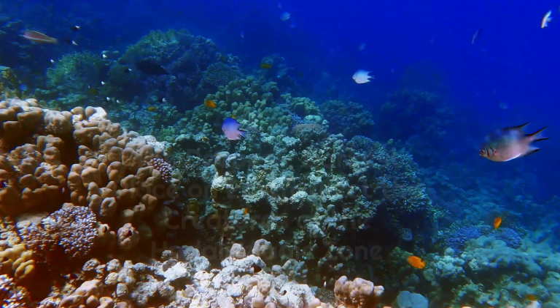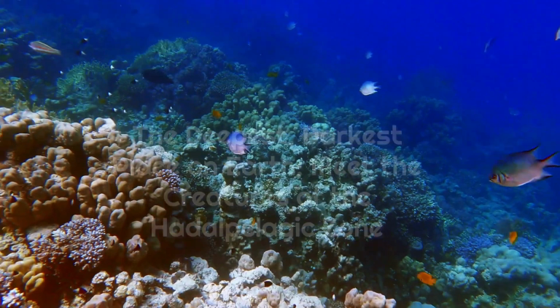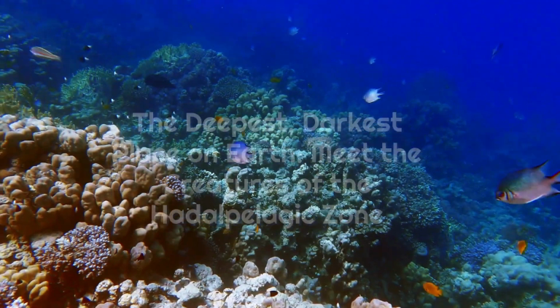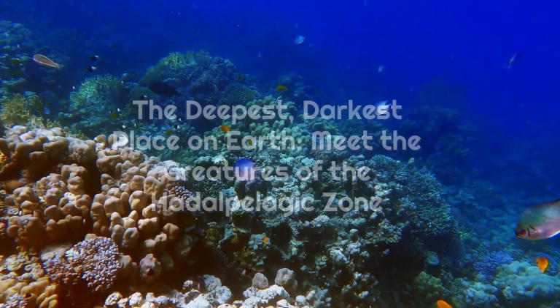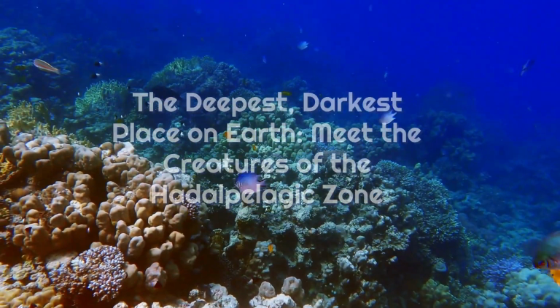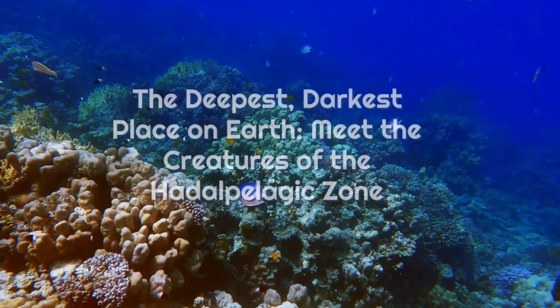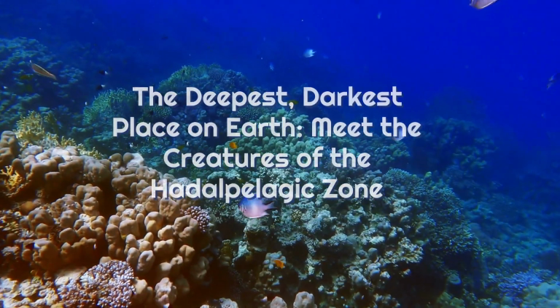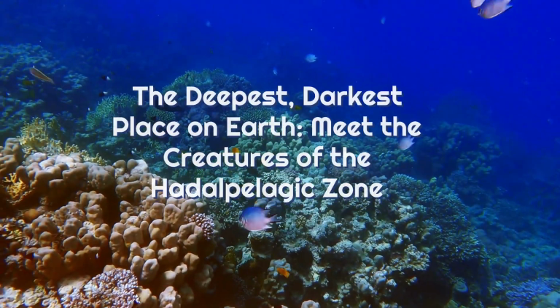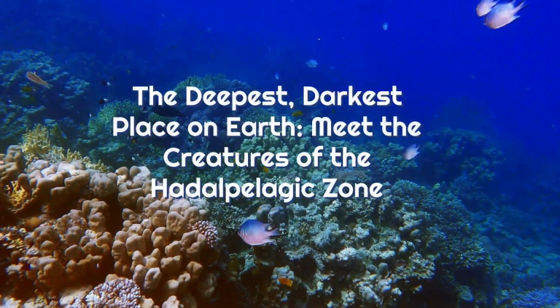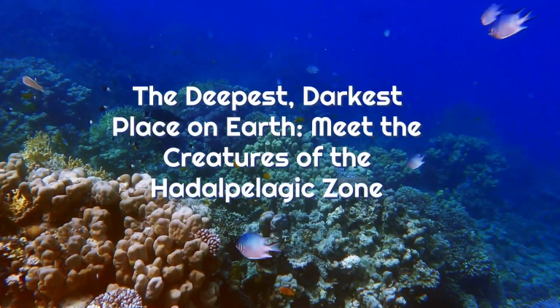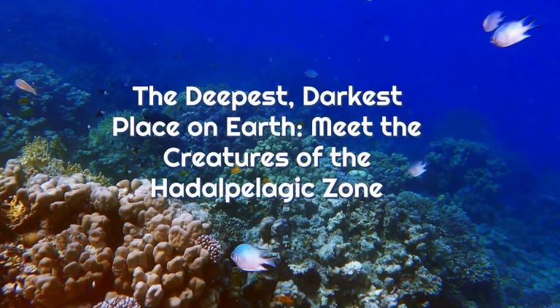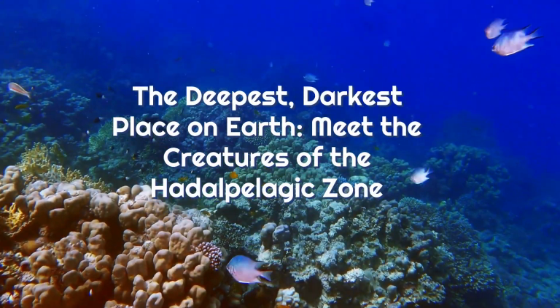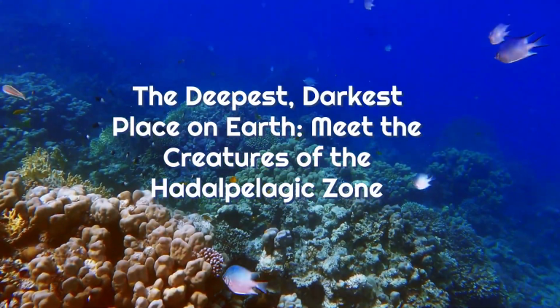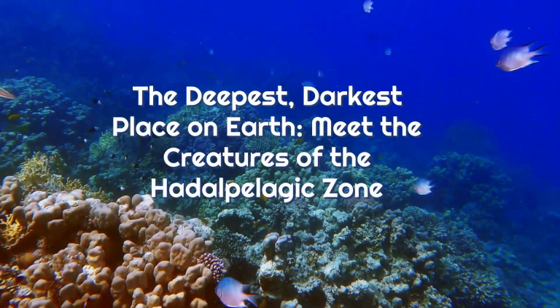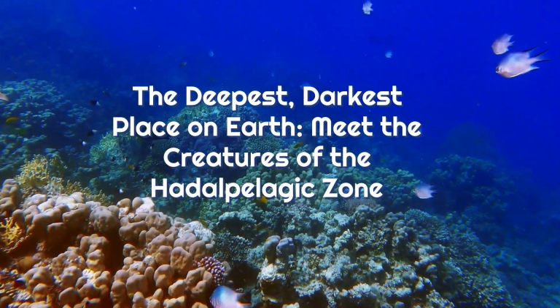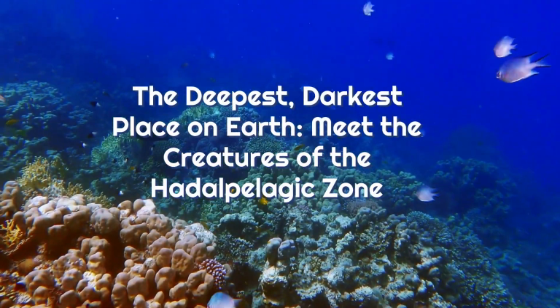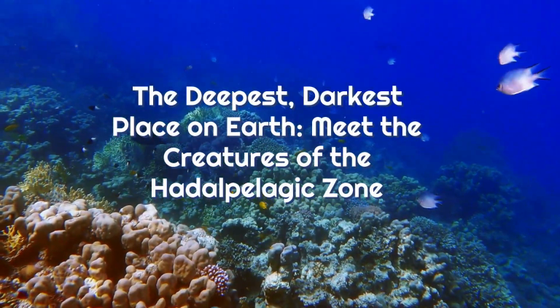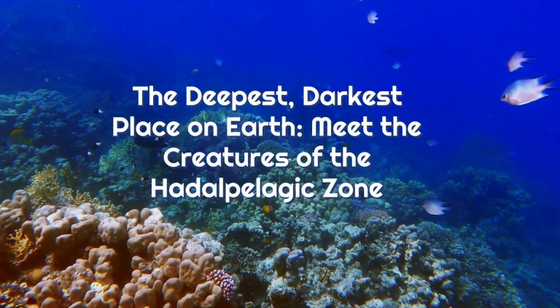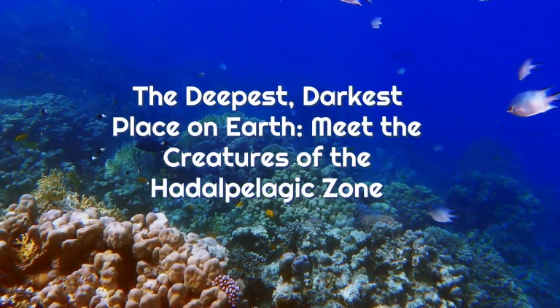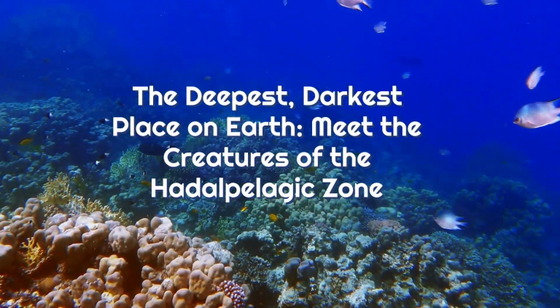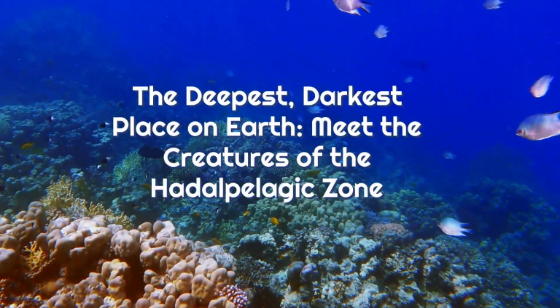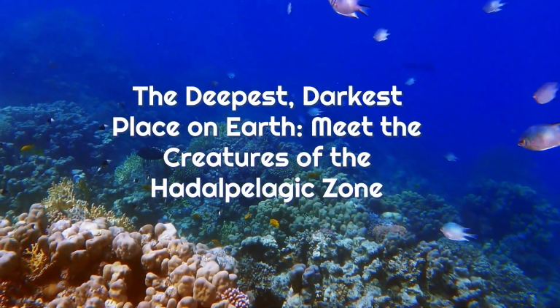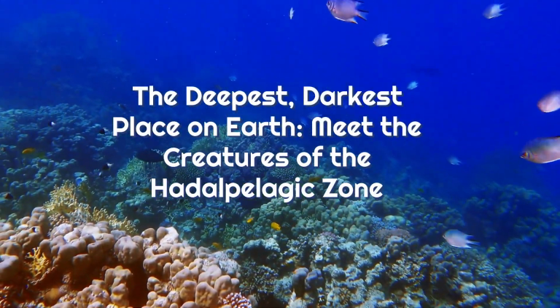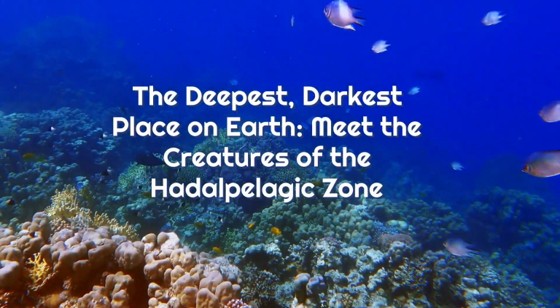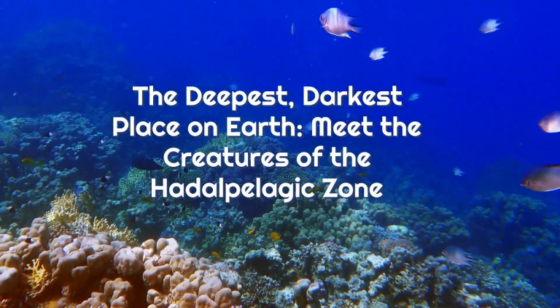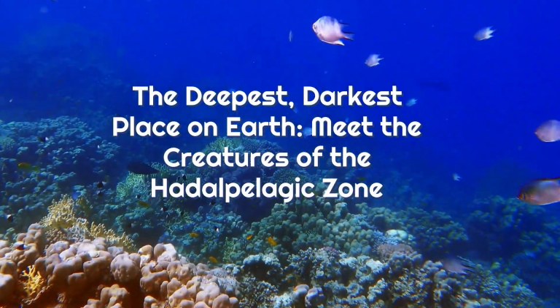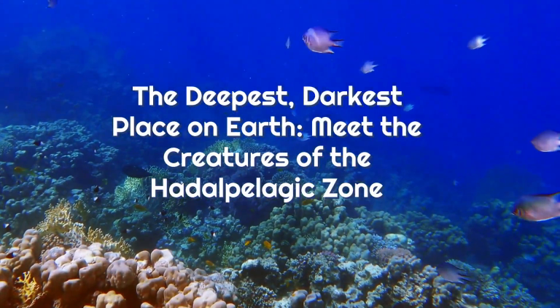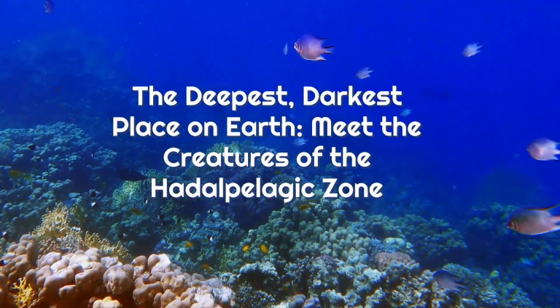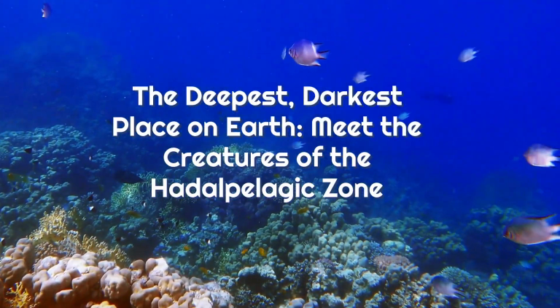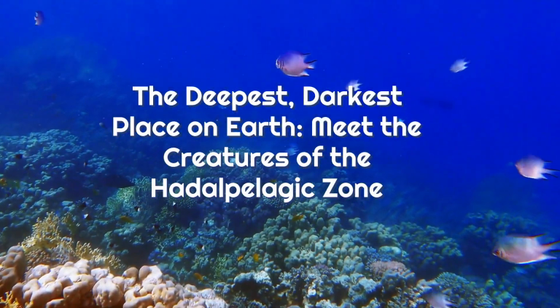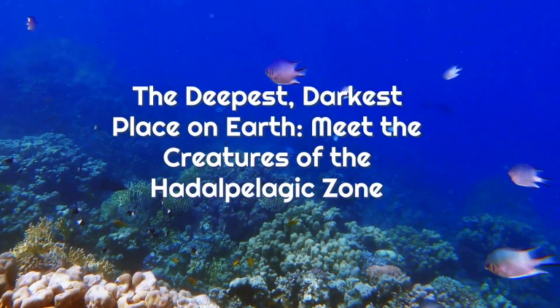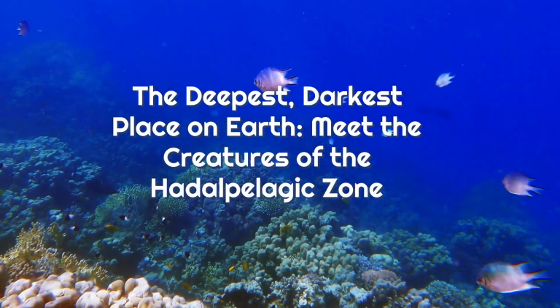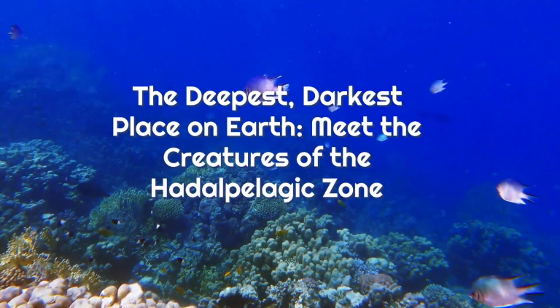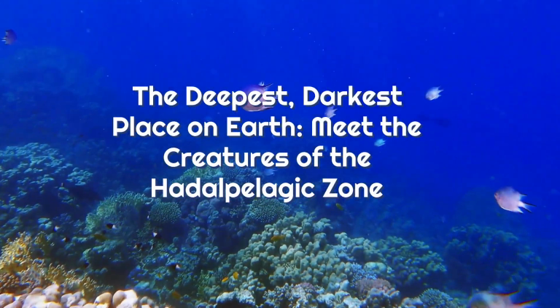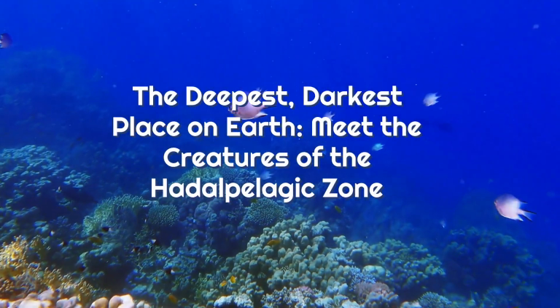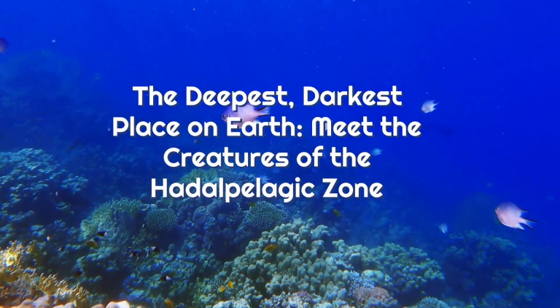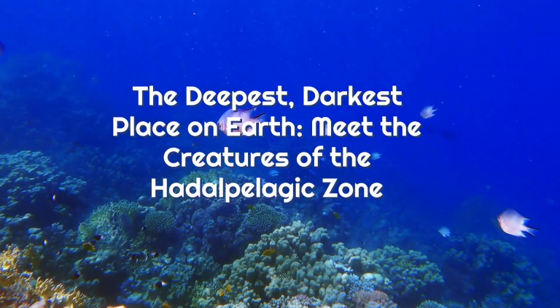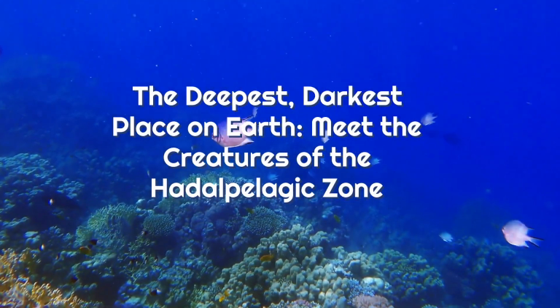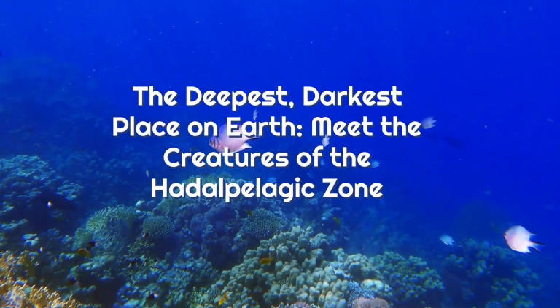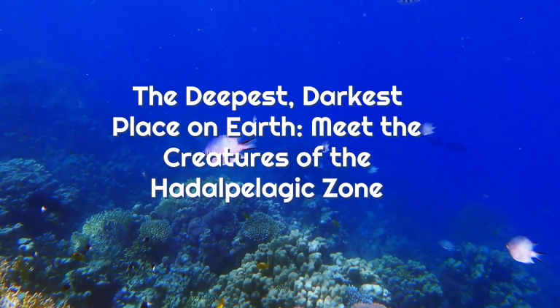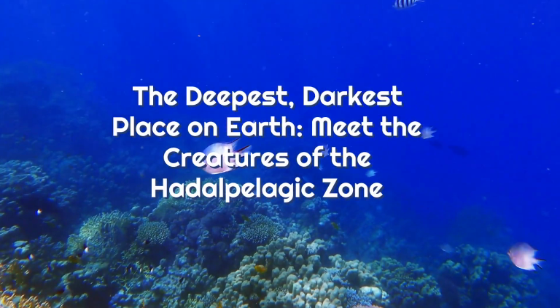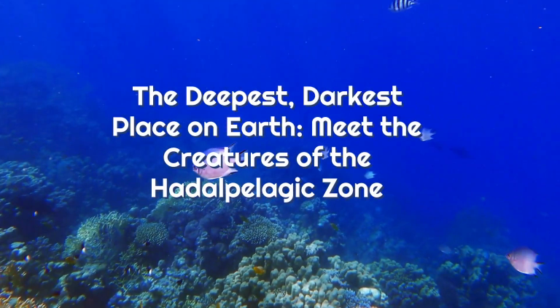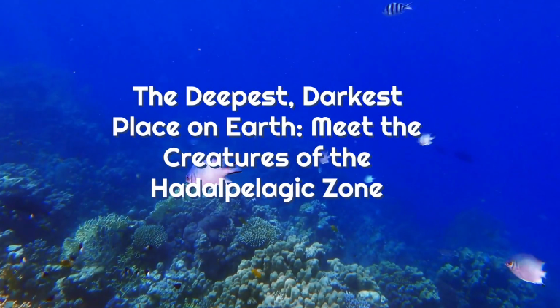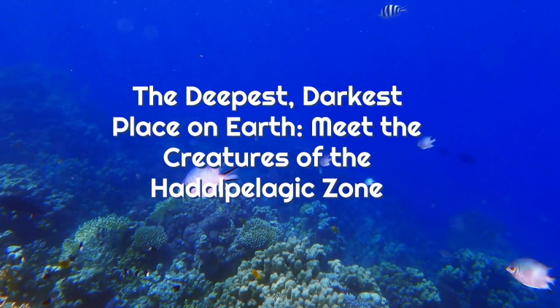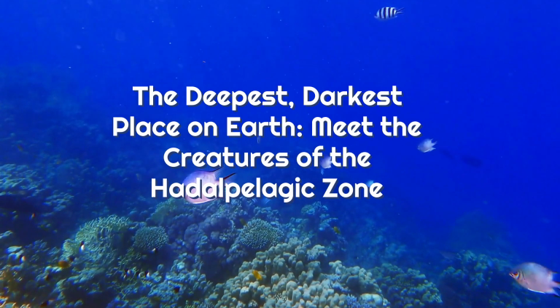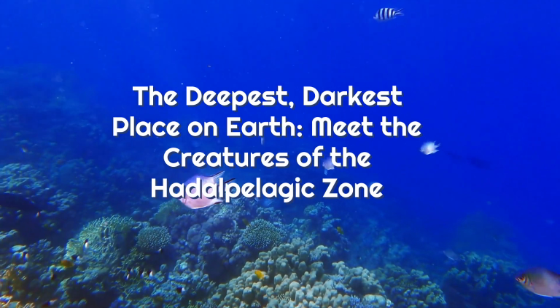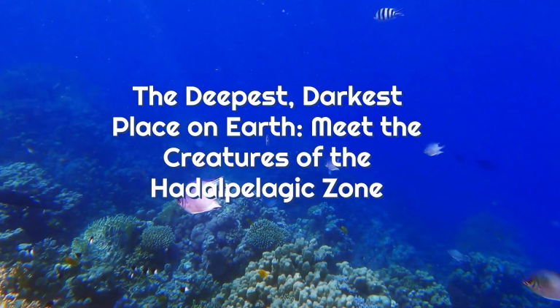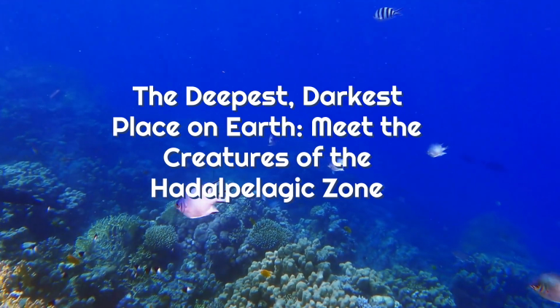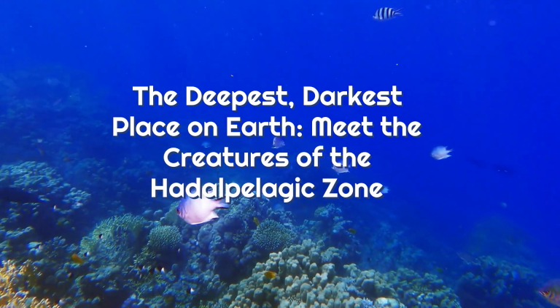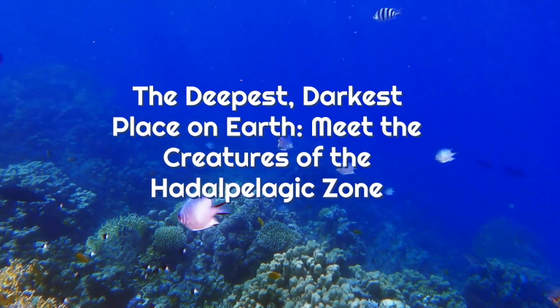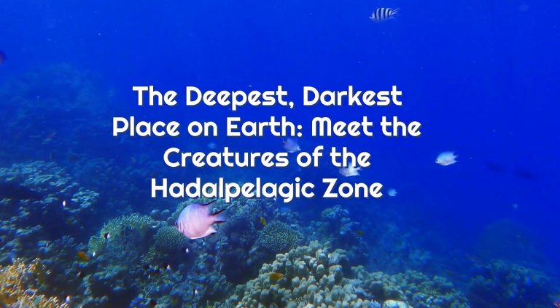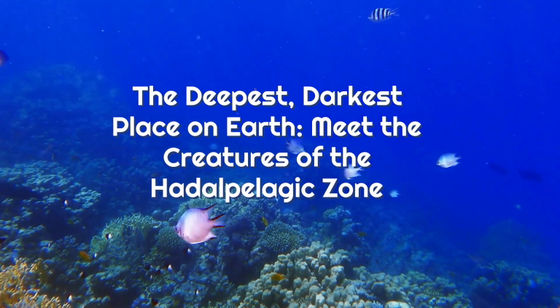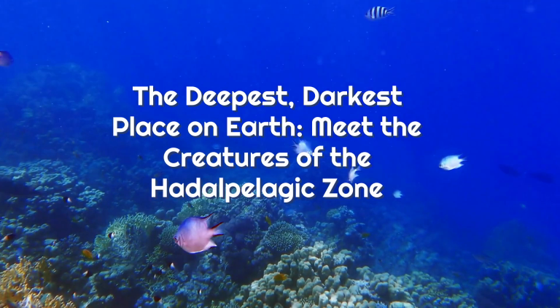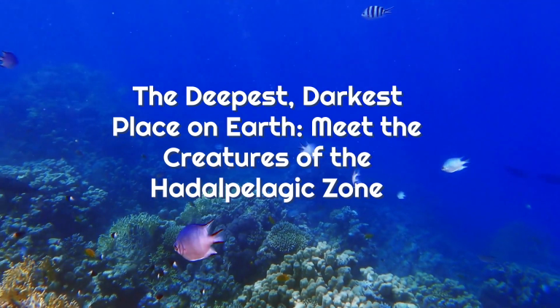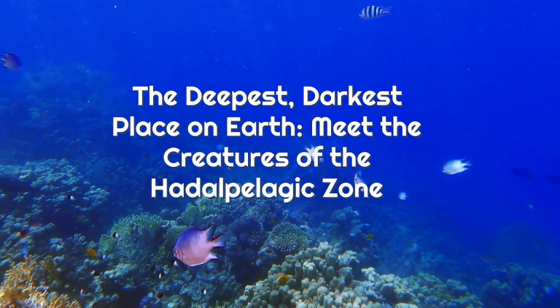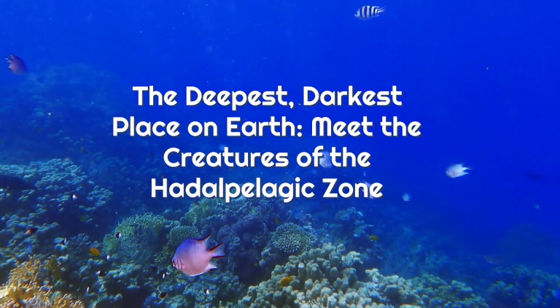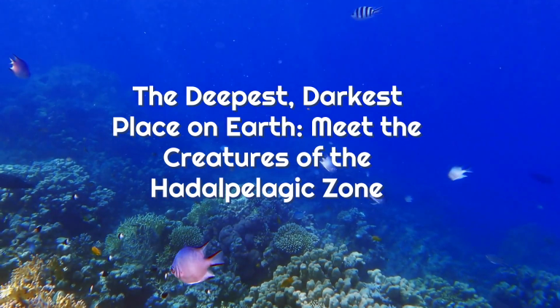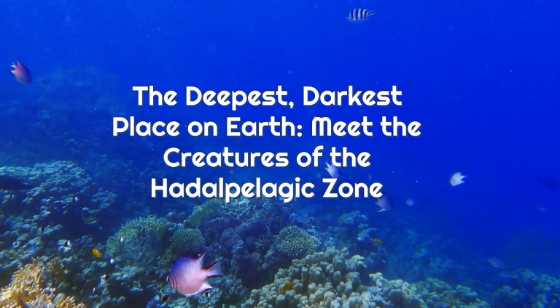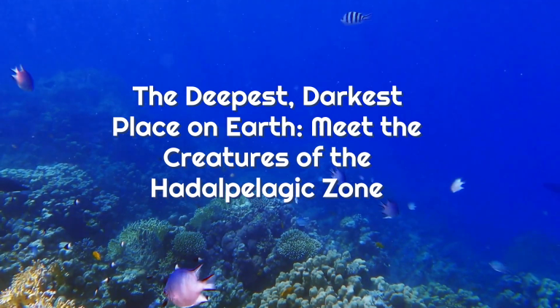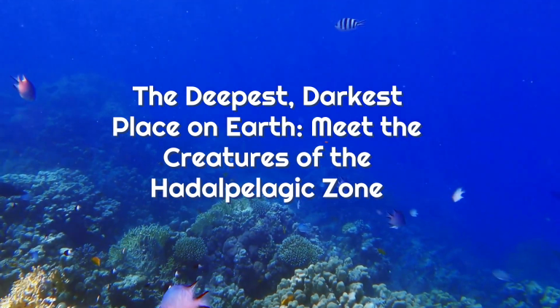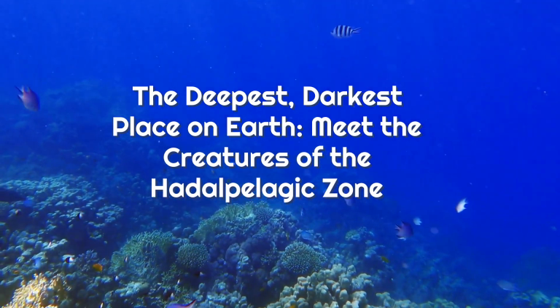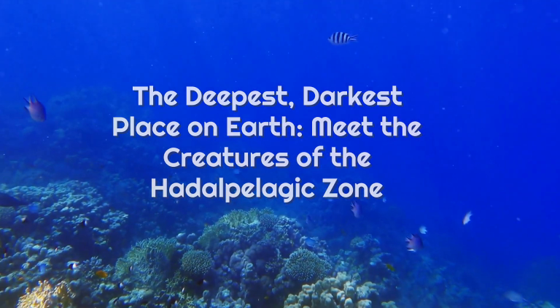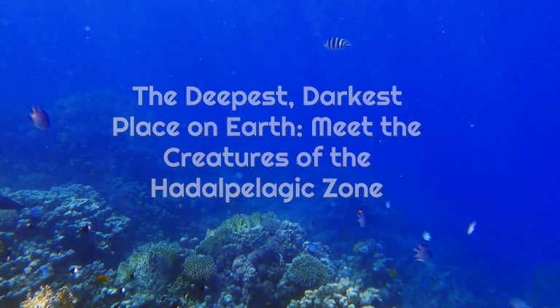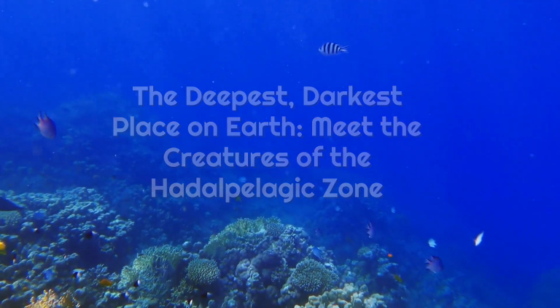Hi everyone, and welcome to my channel. Today, we're going to be talking about the Hadalpelagic Zone, the deepest layer of the ocean.